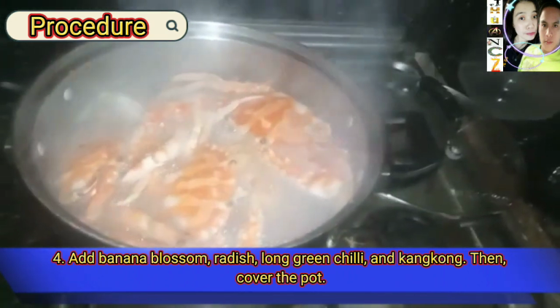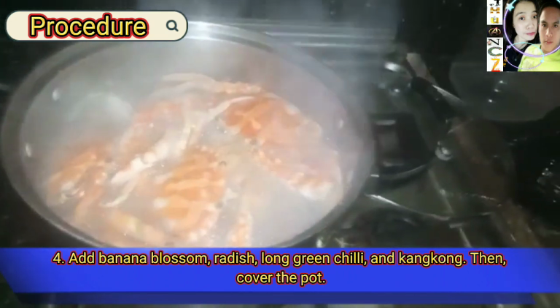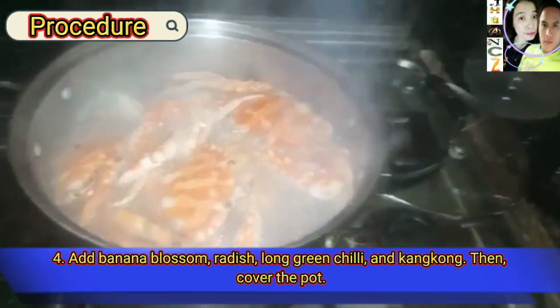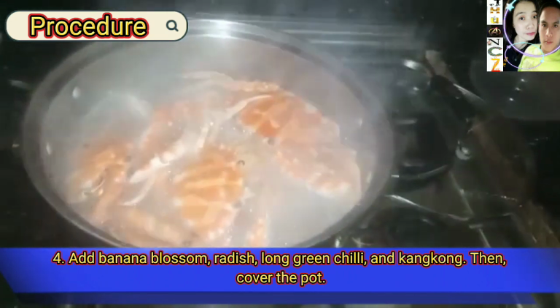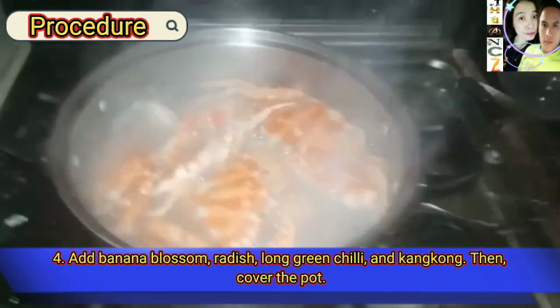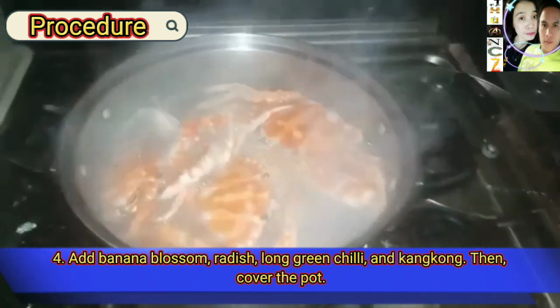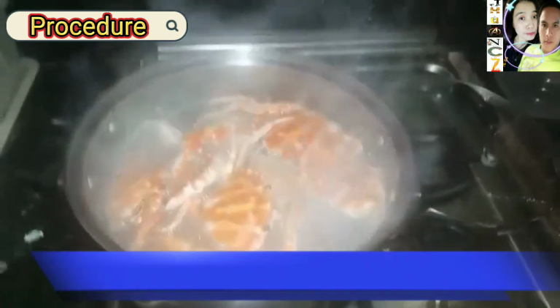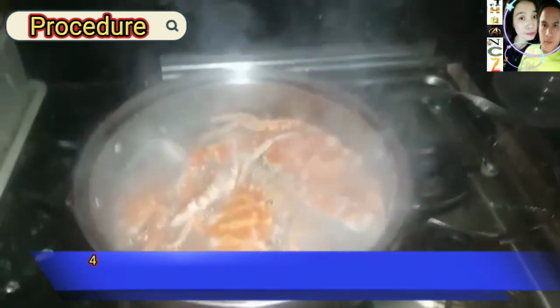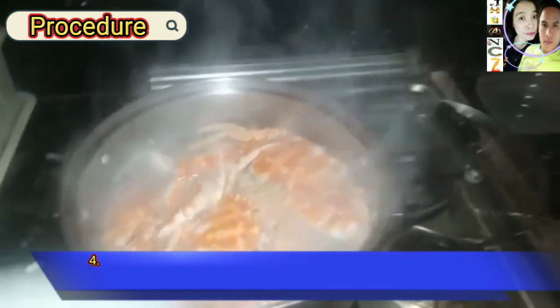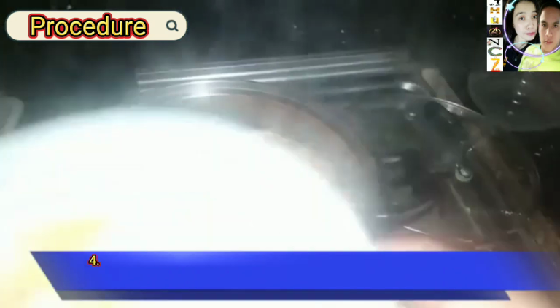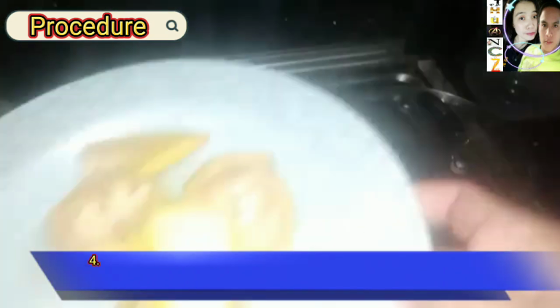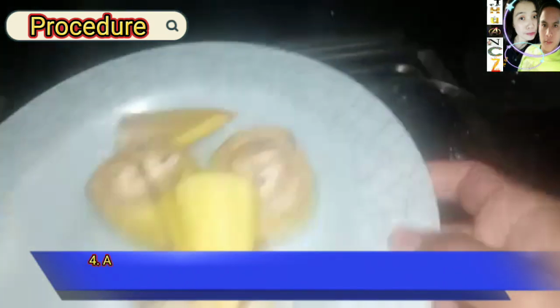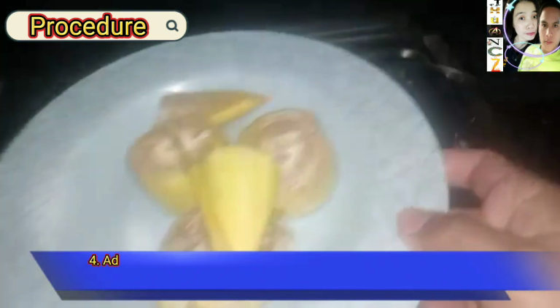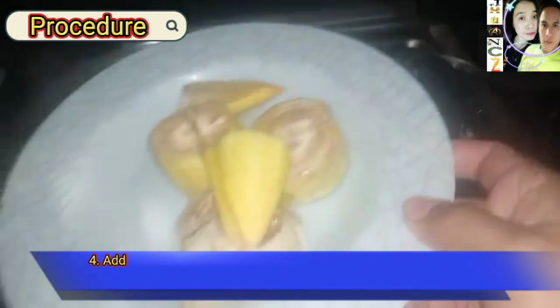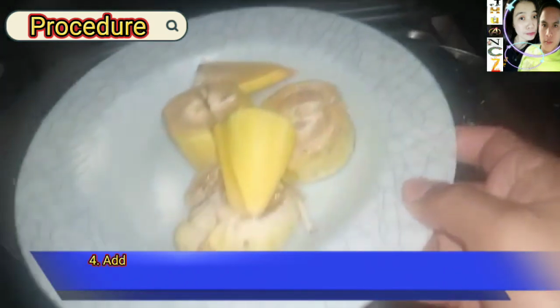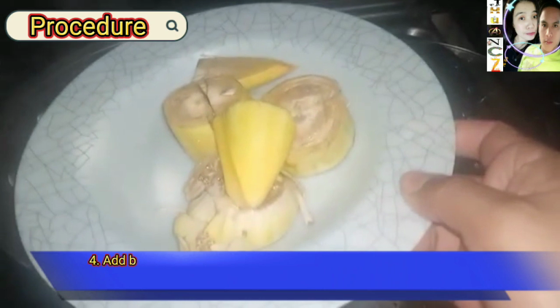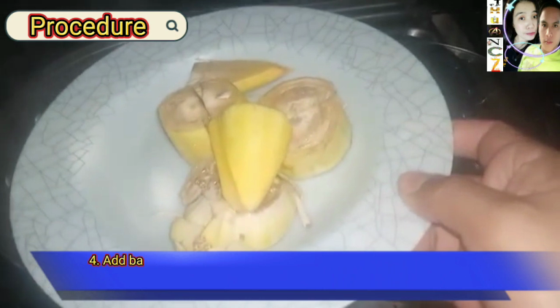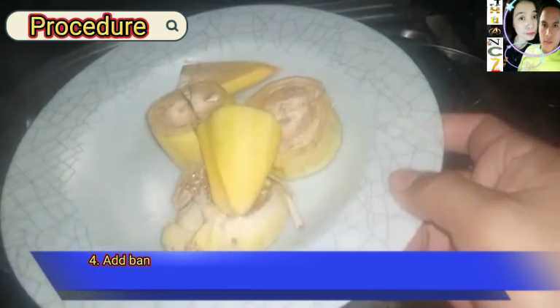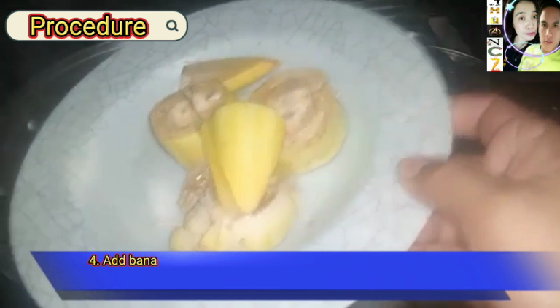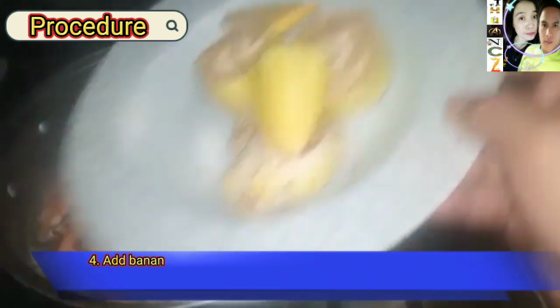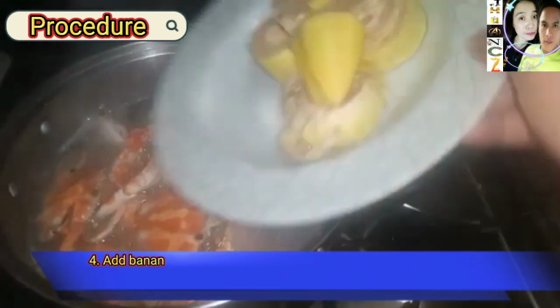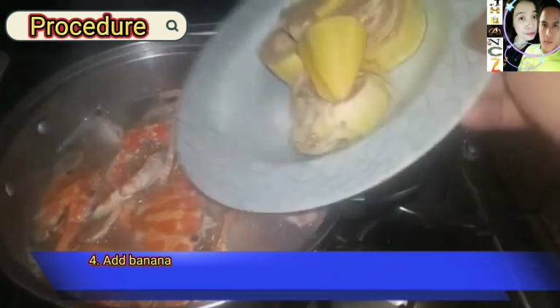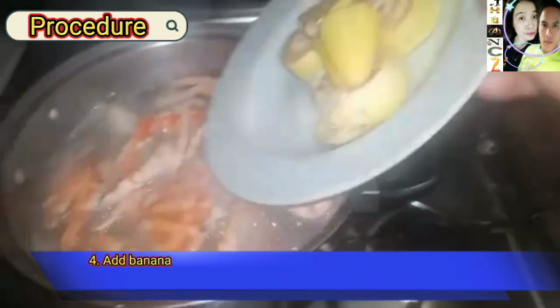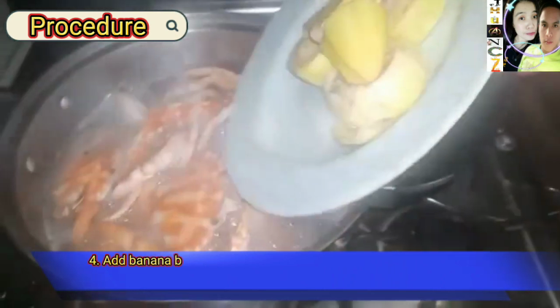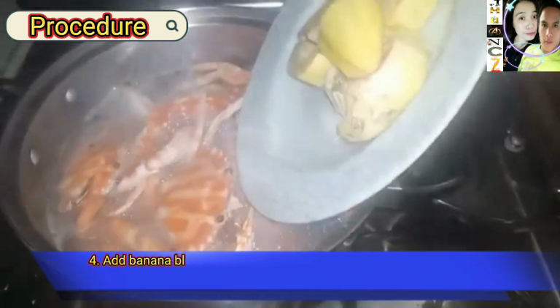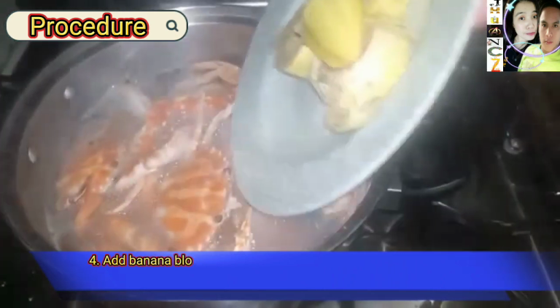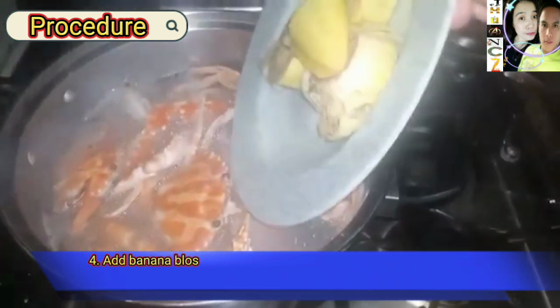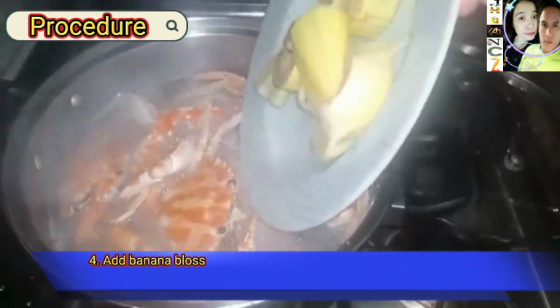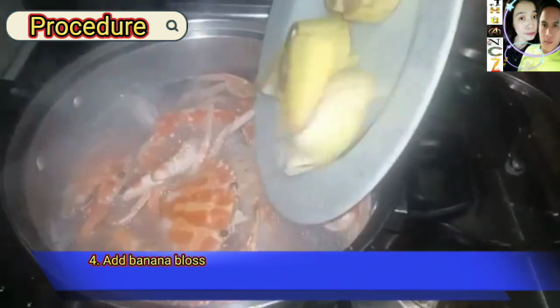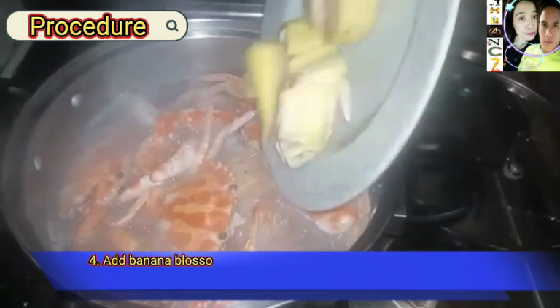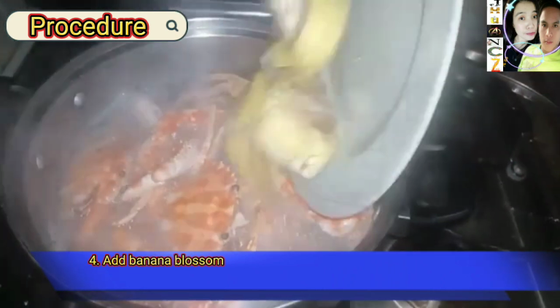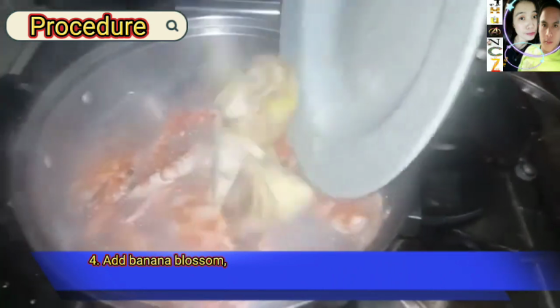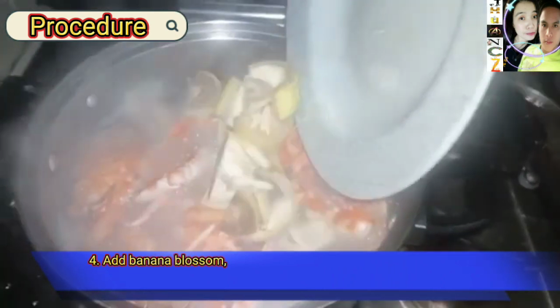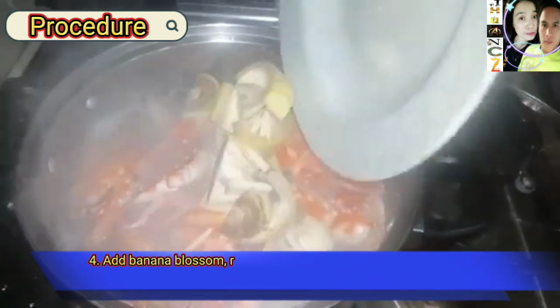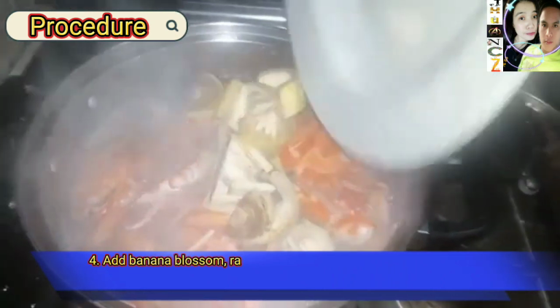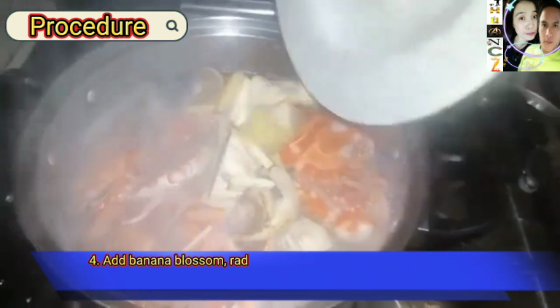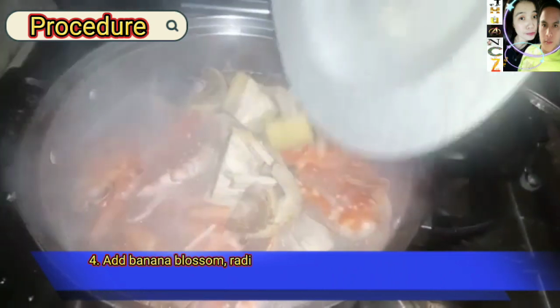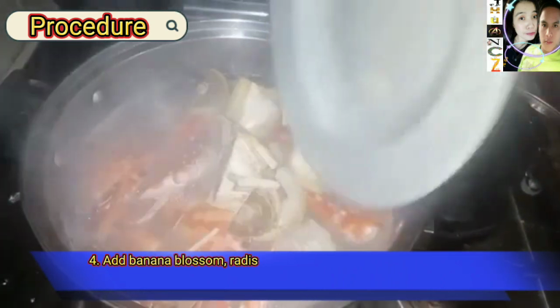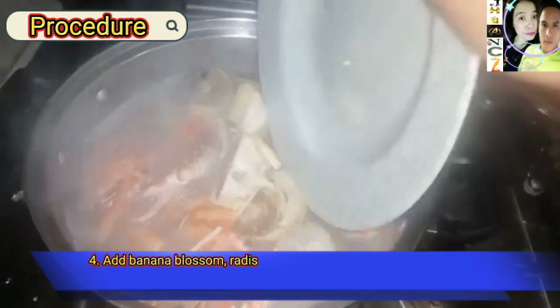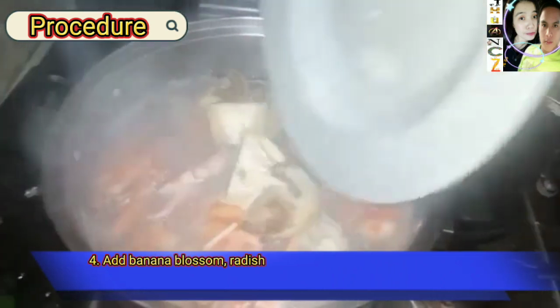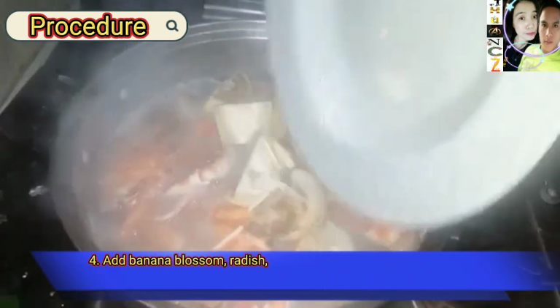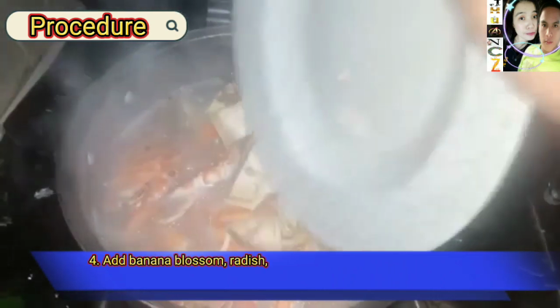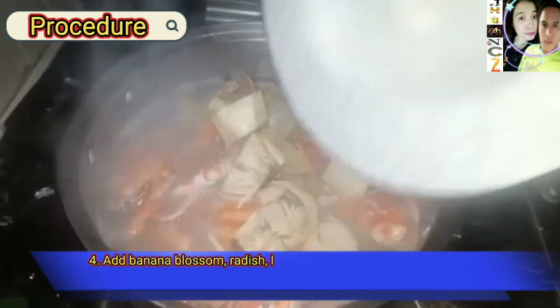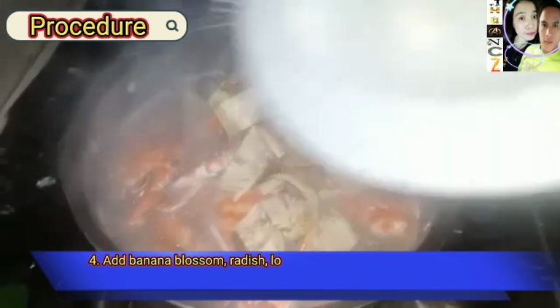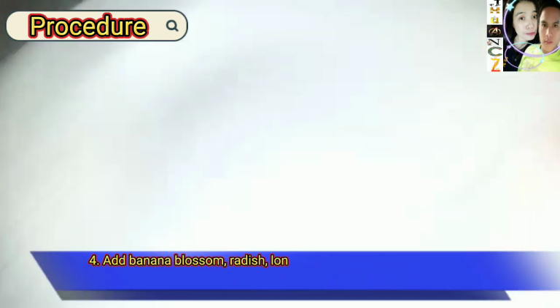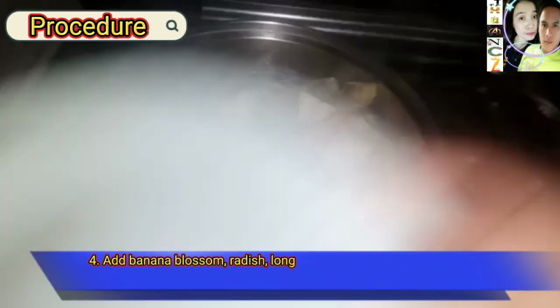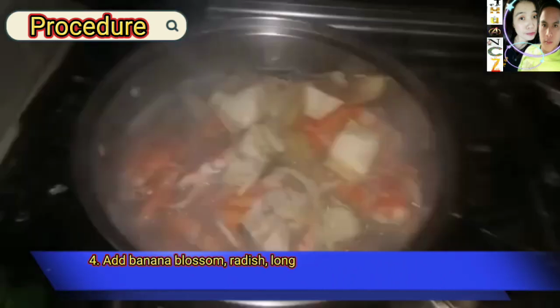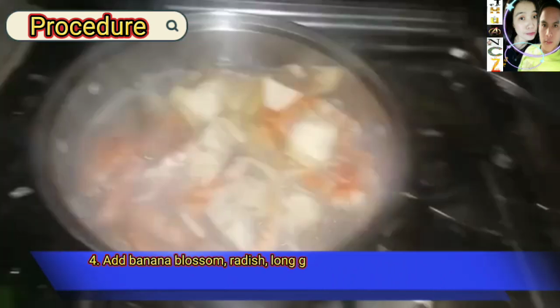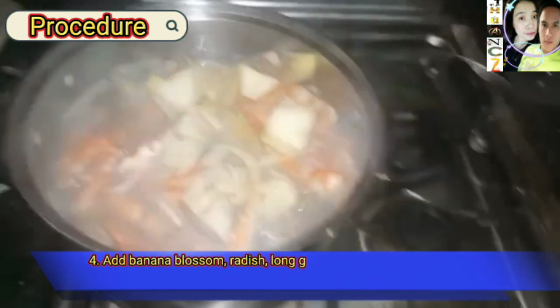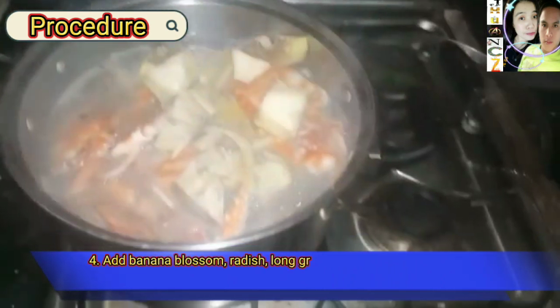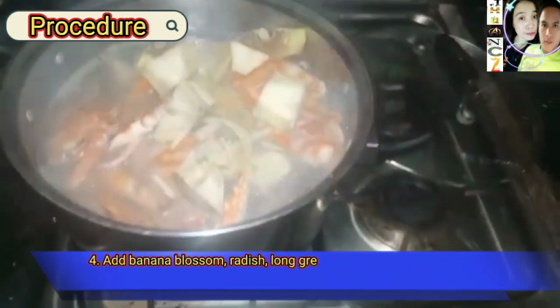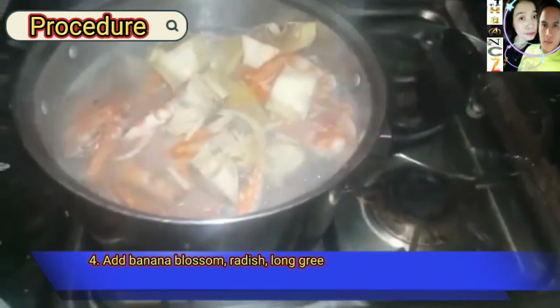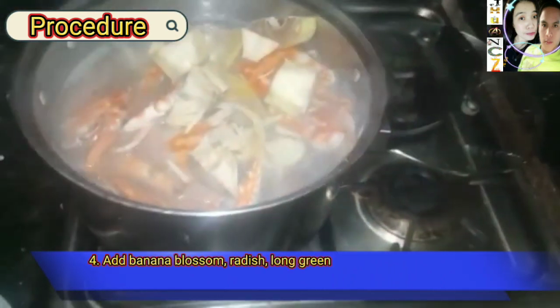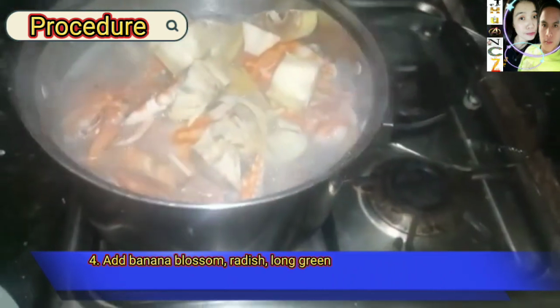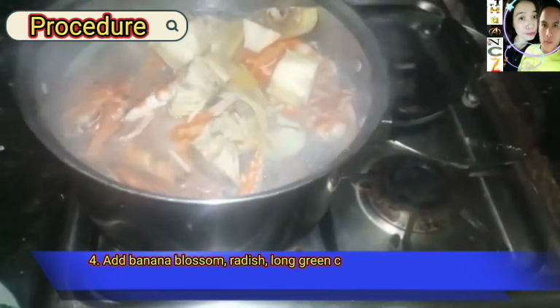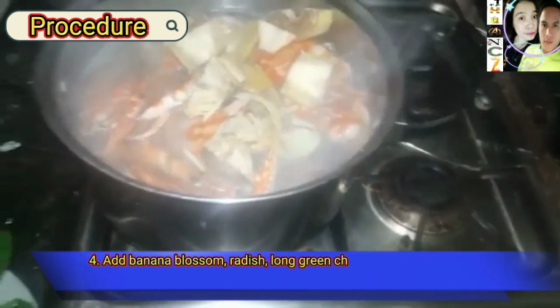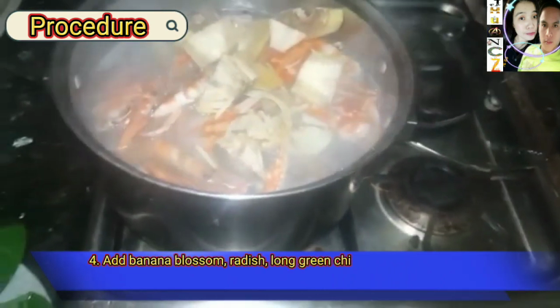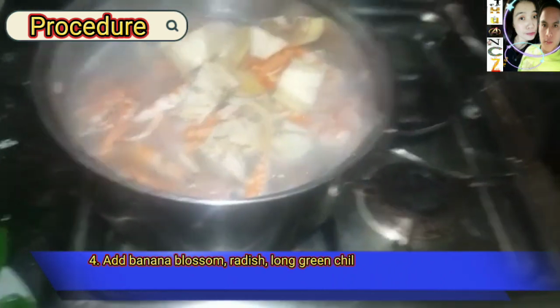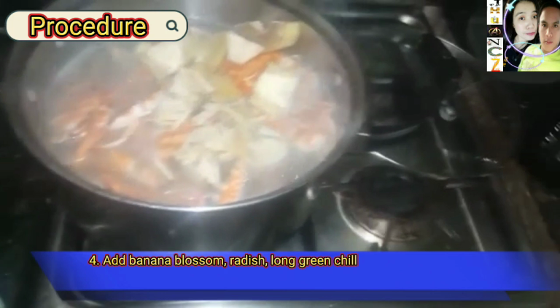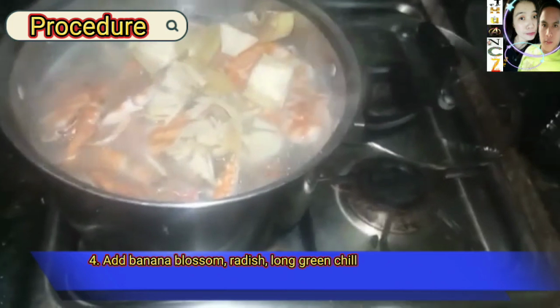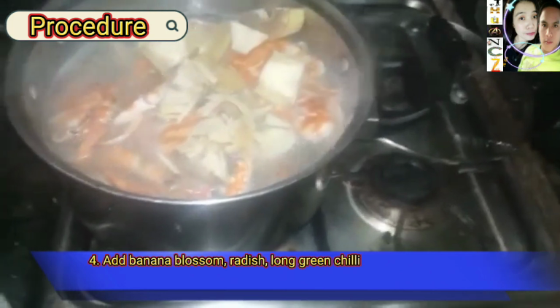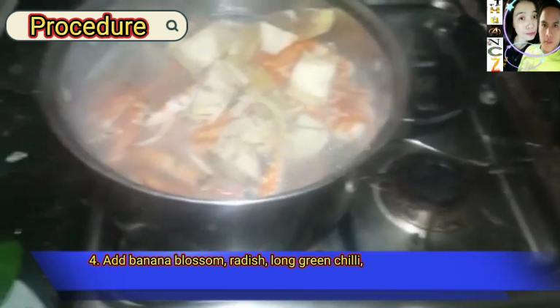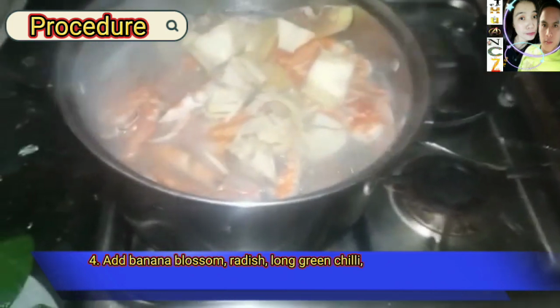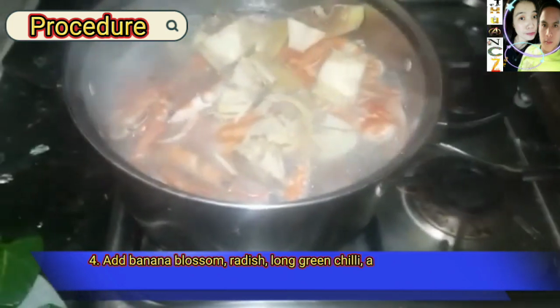Step four: add banana blossom, radish, long green chili, and kangkong, then cover the pot.